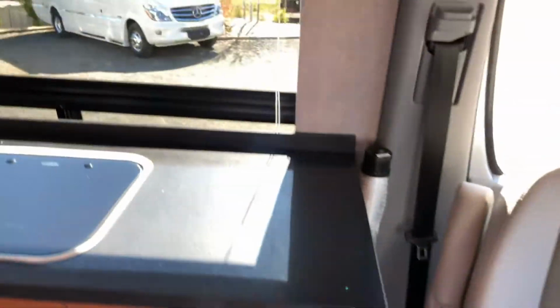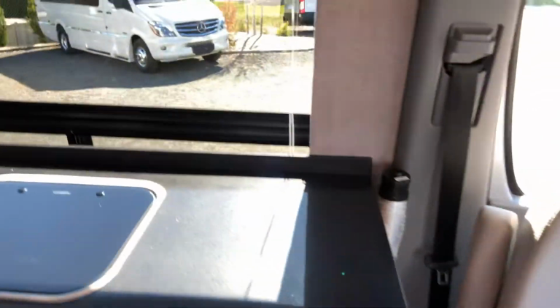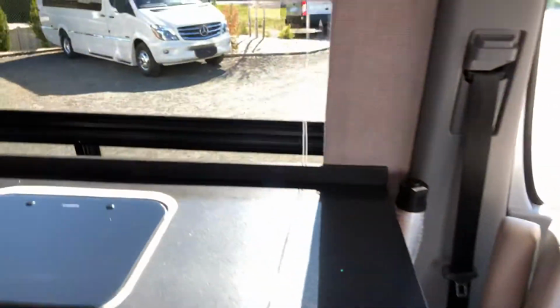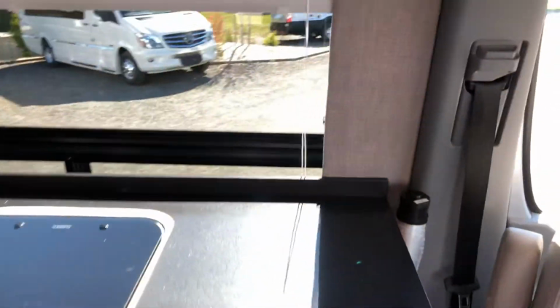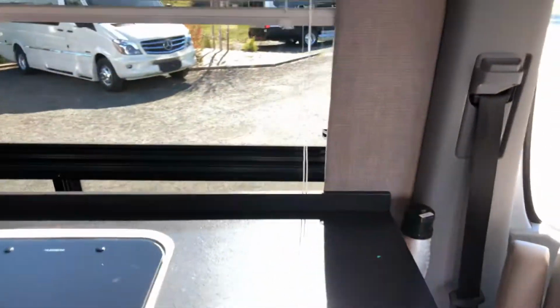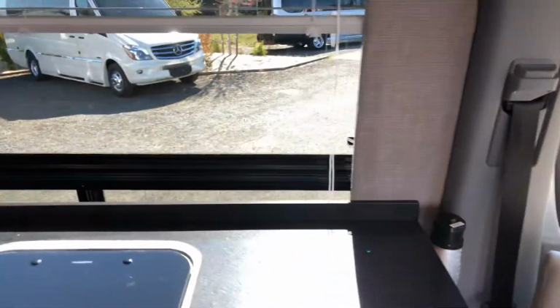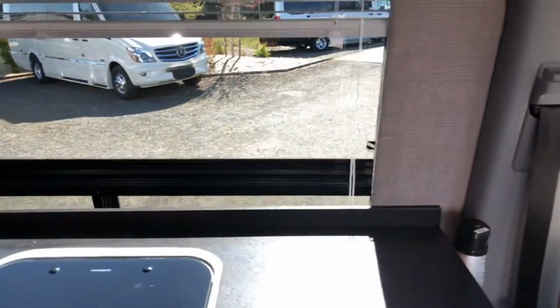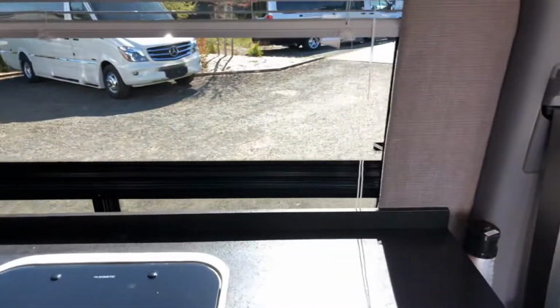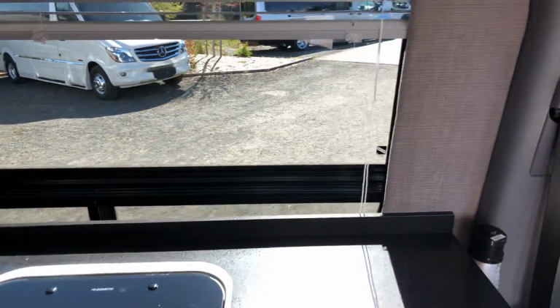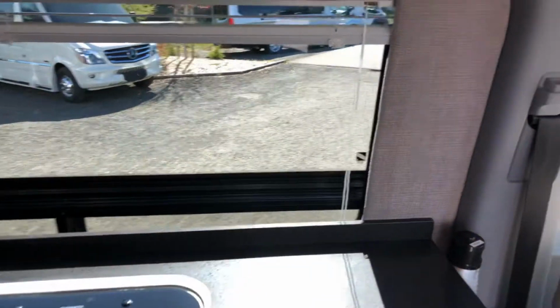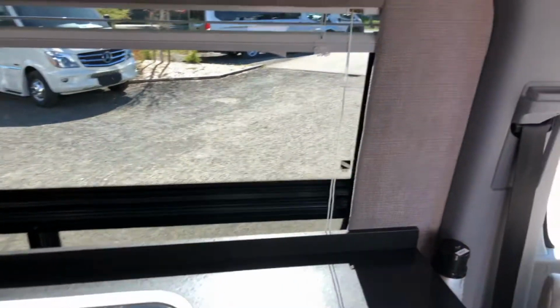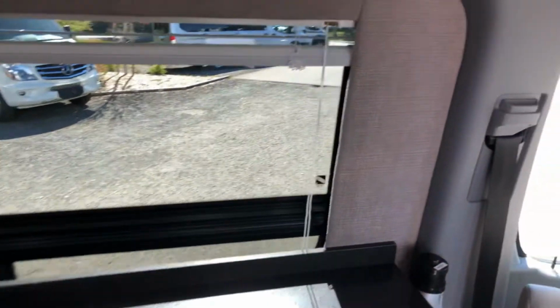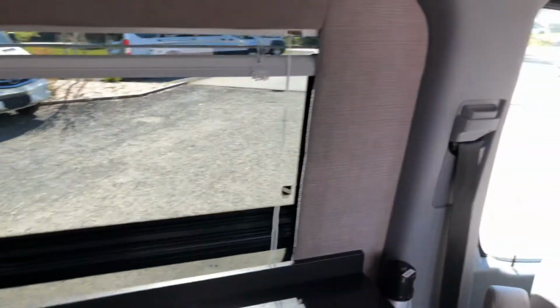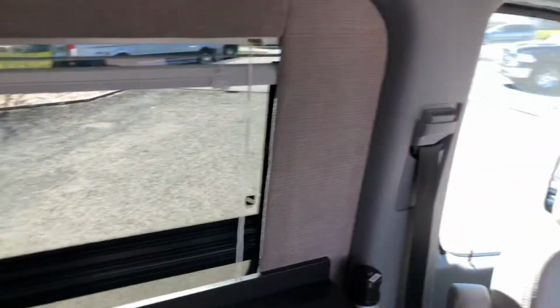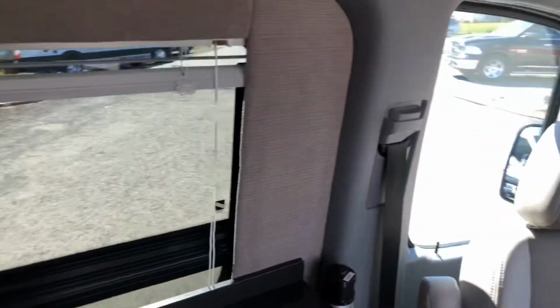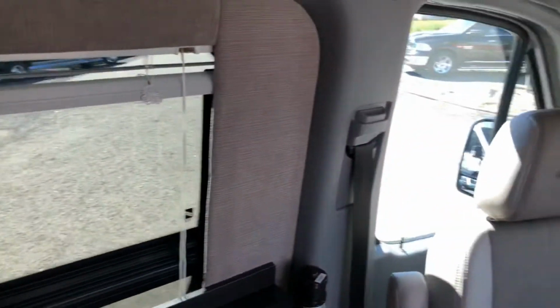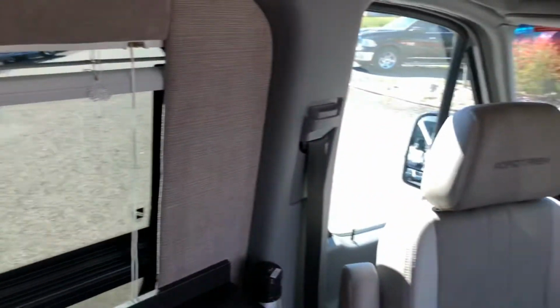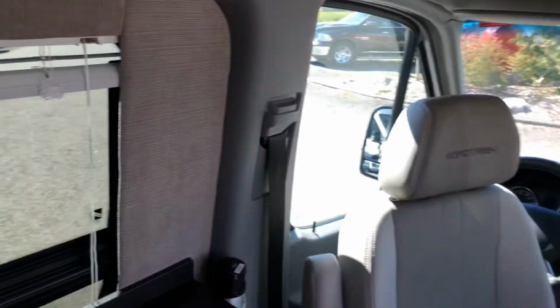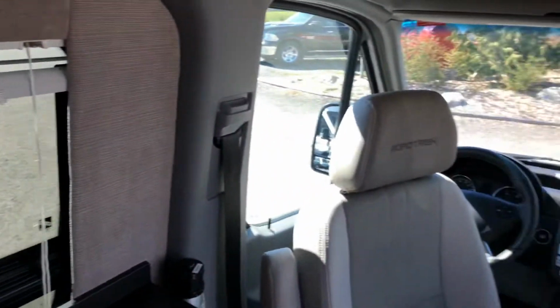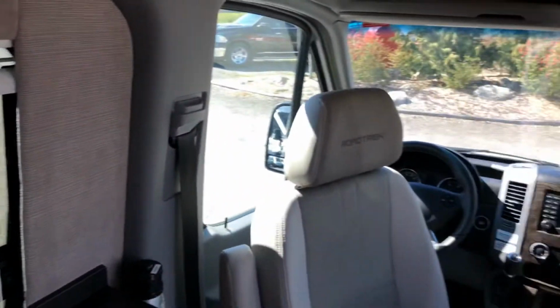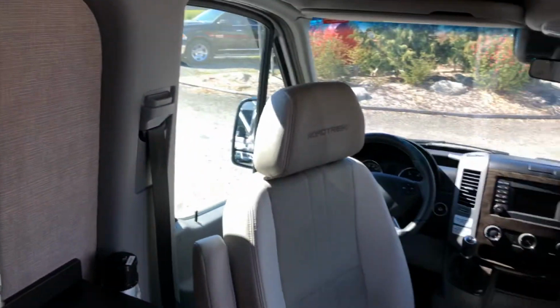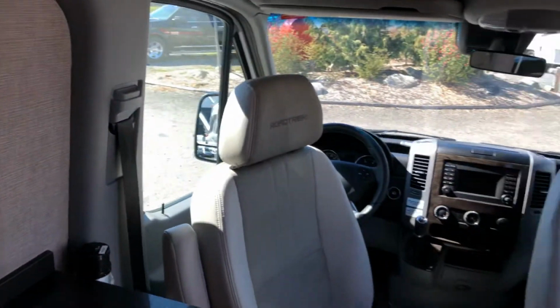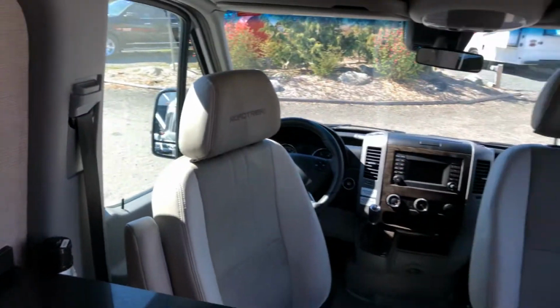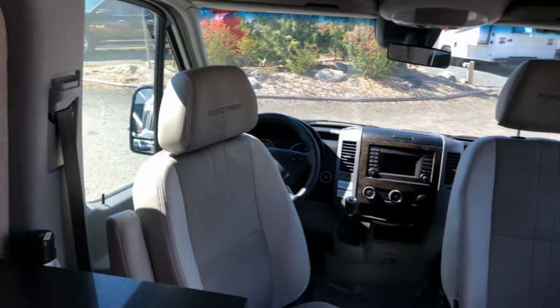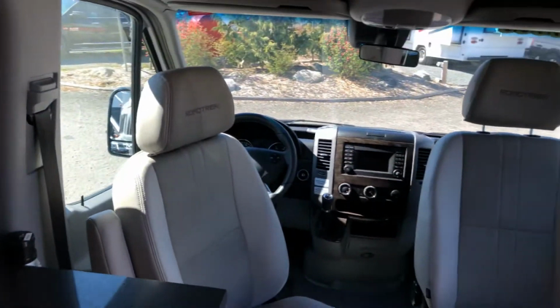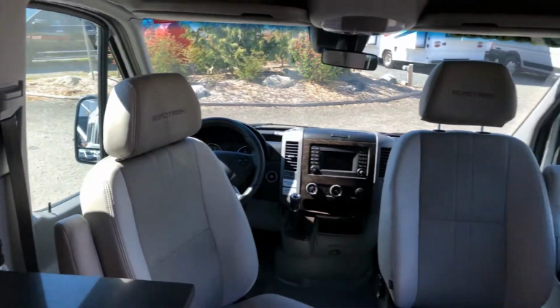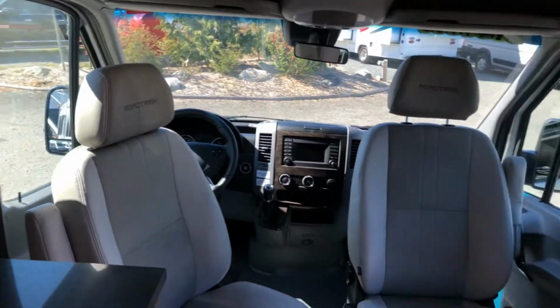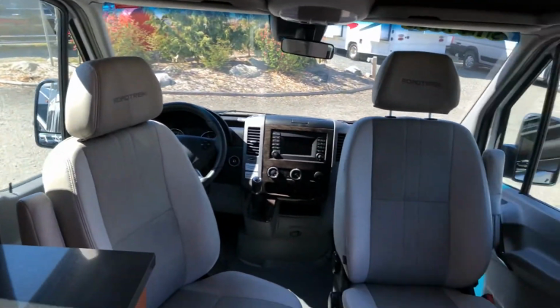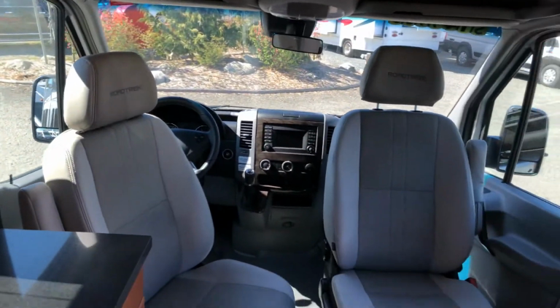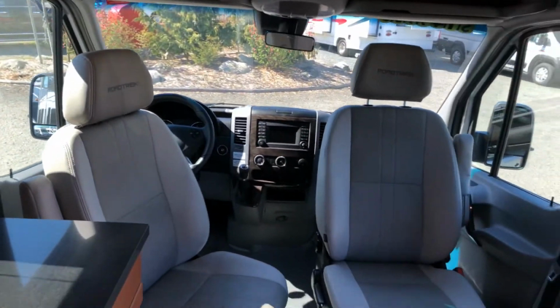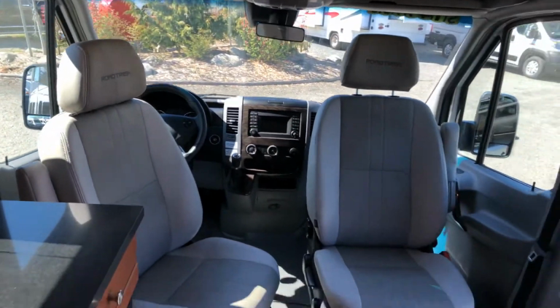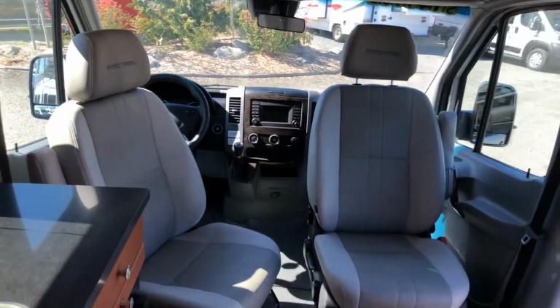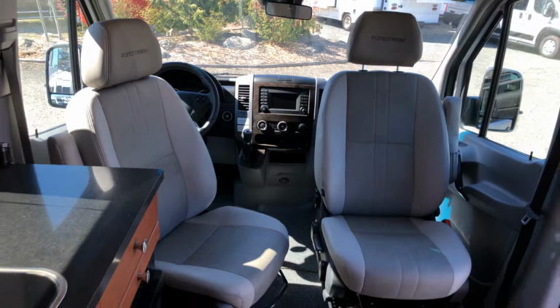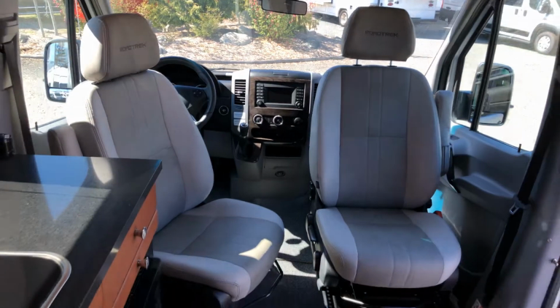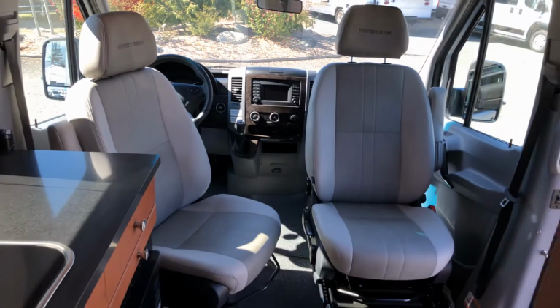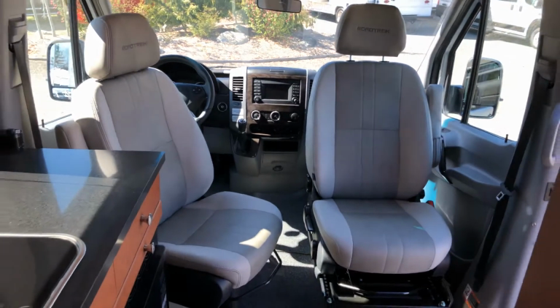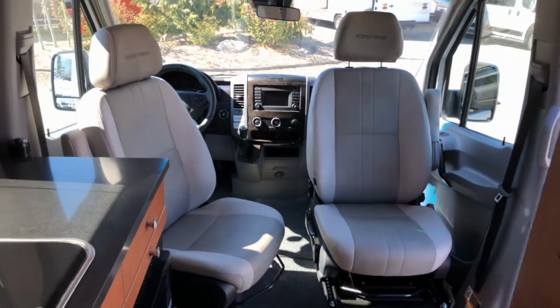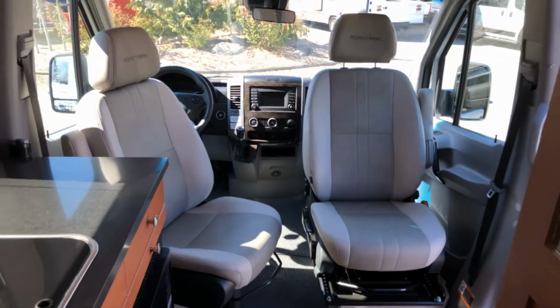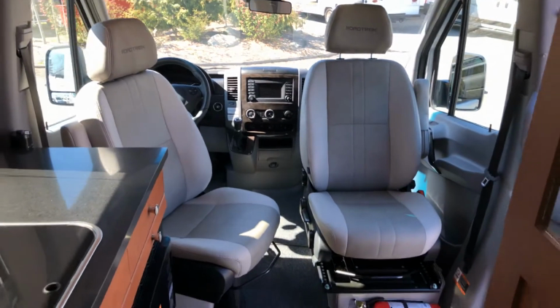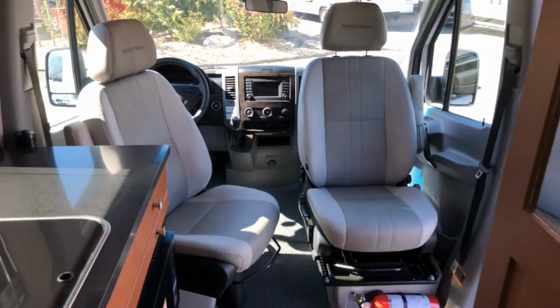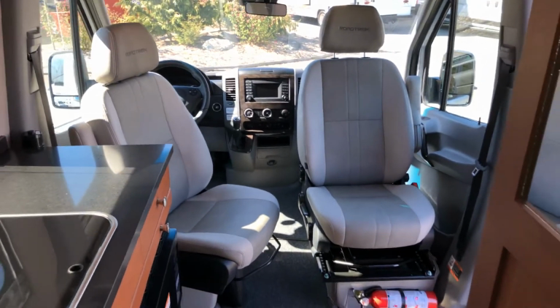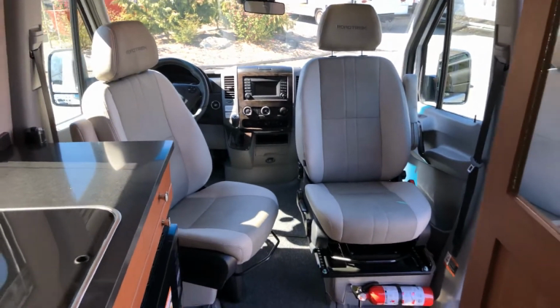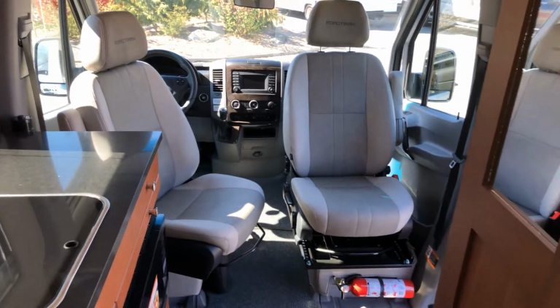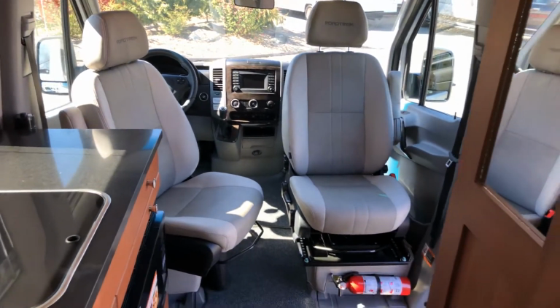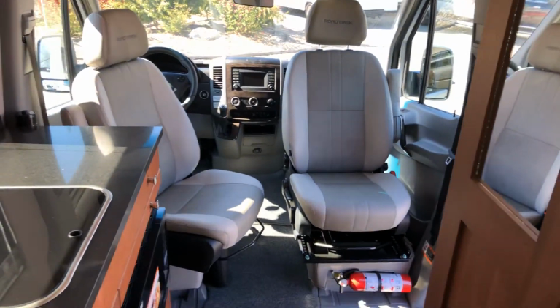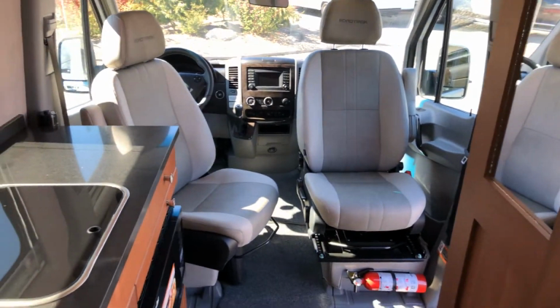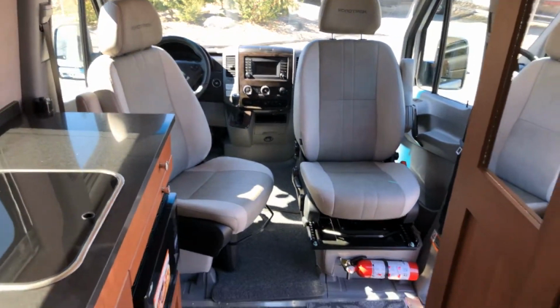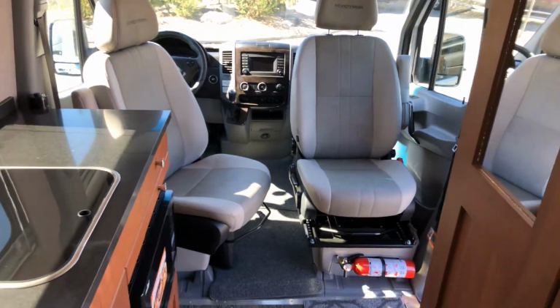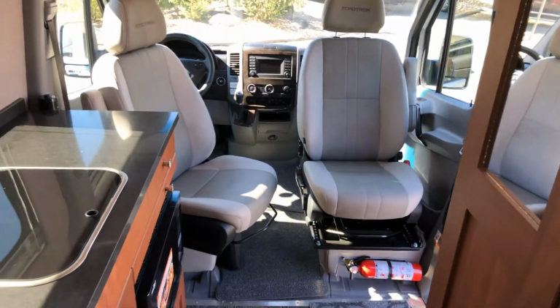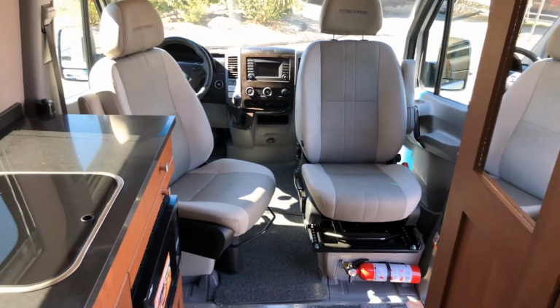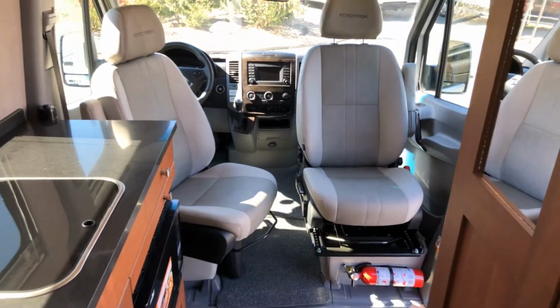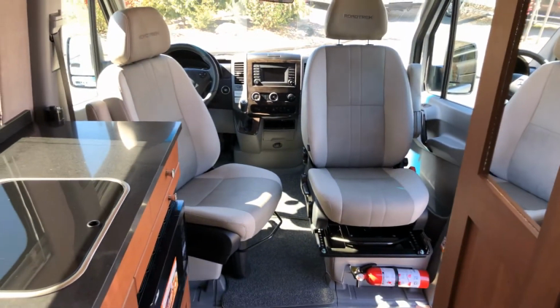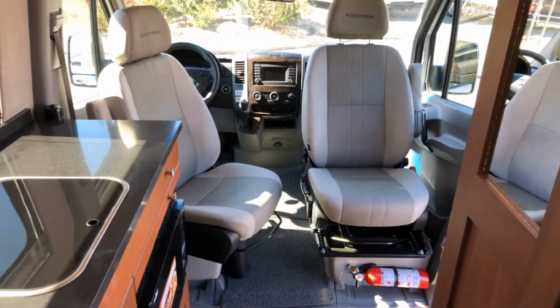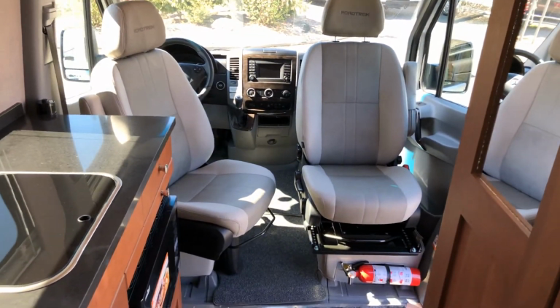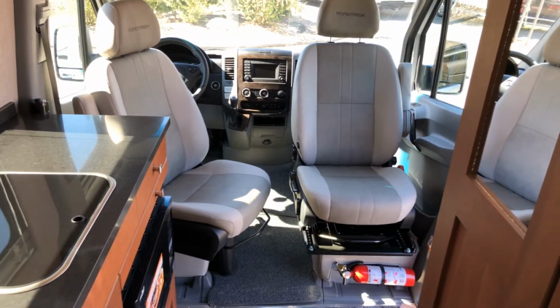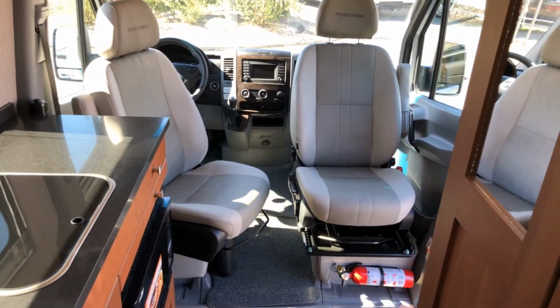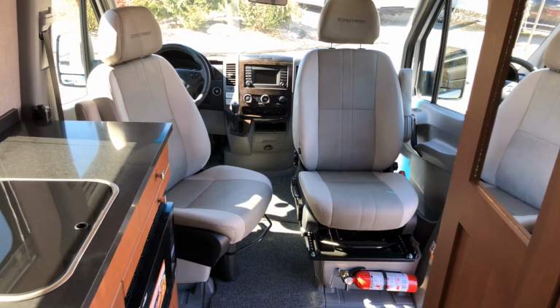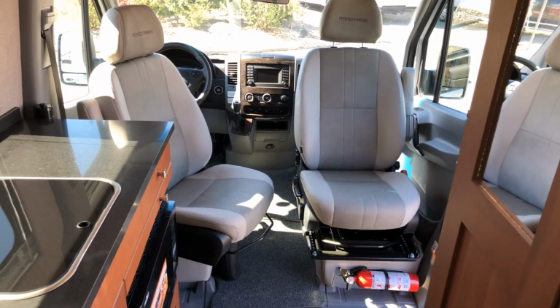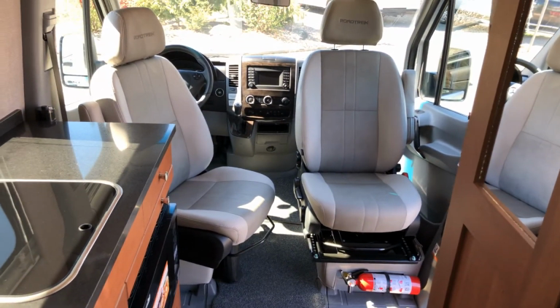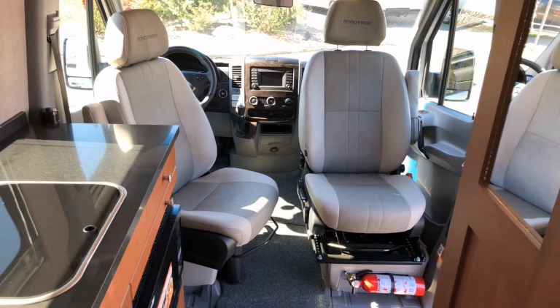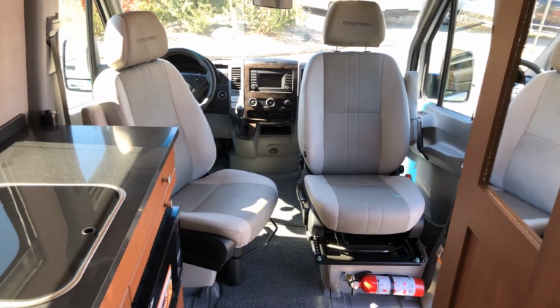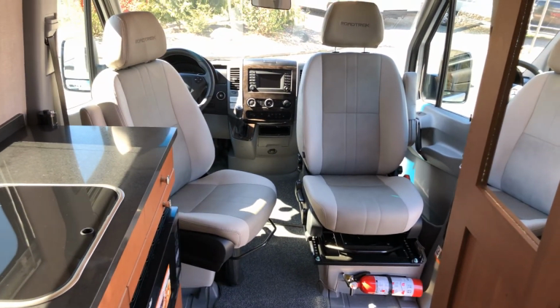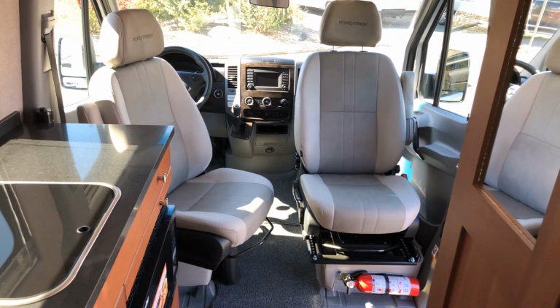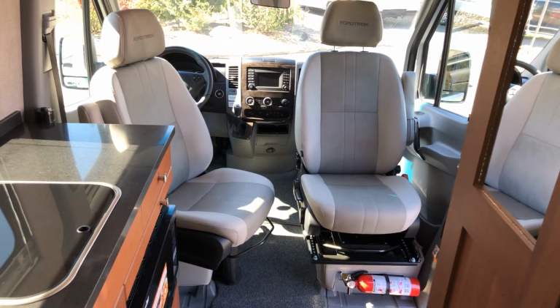This is the 2019 Agile SS running on the Mercedes chassis, at Comox Valley RV.